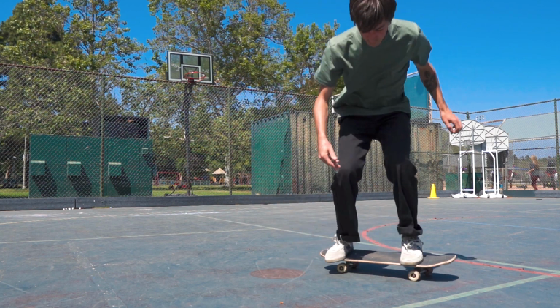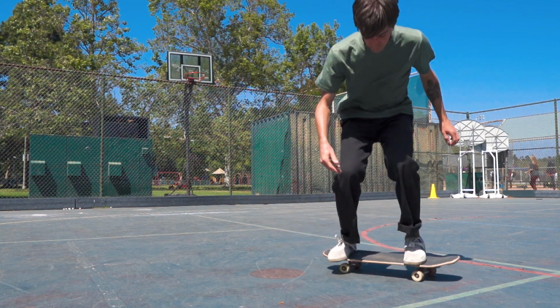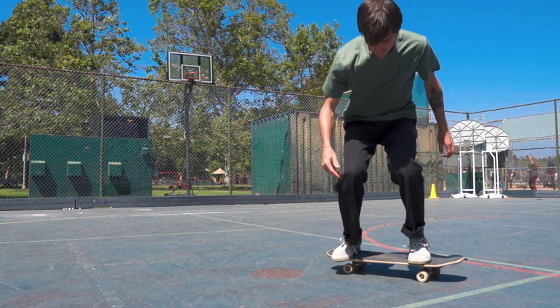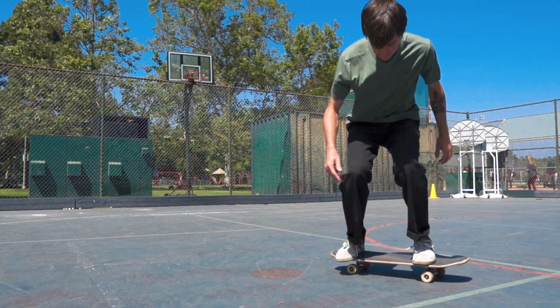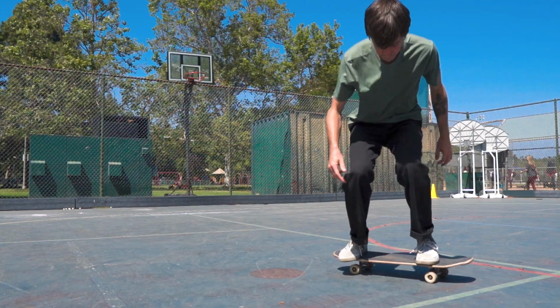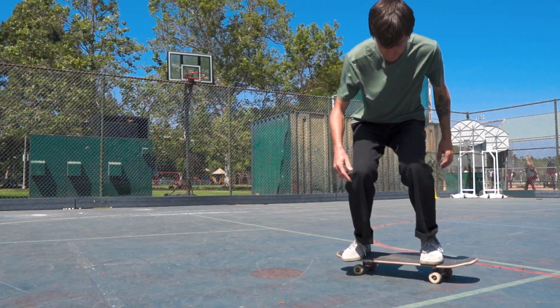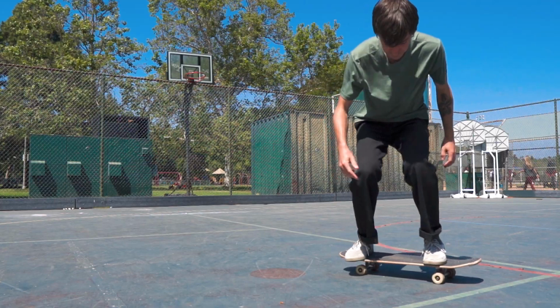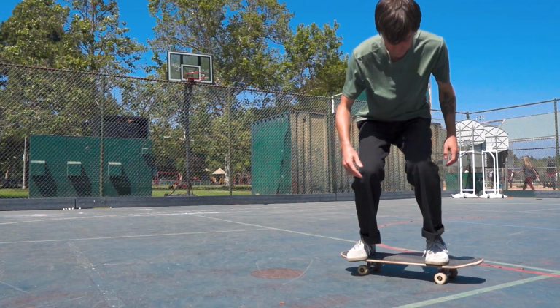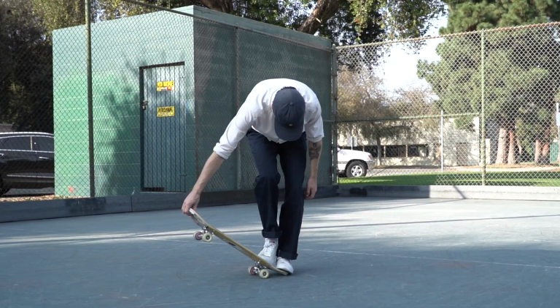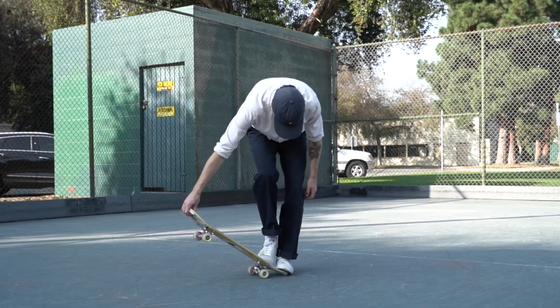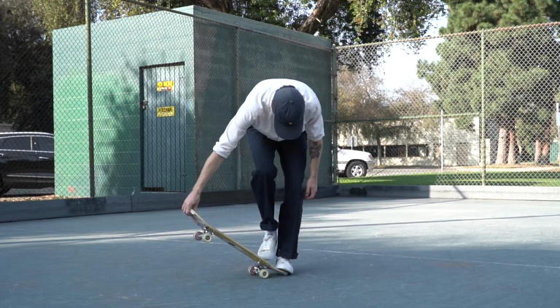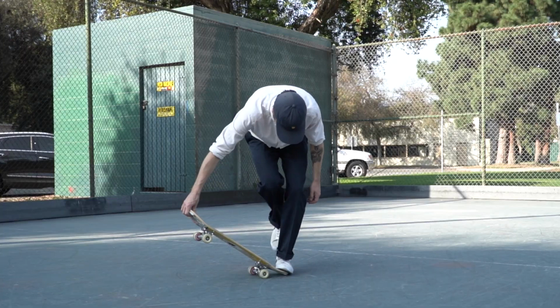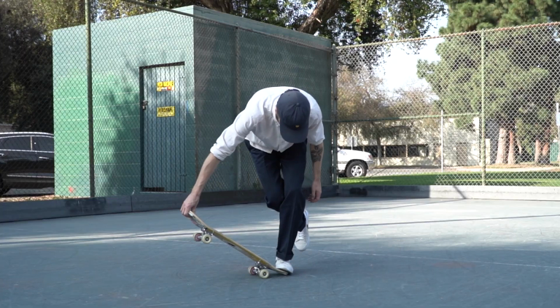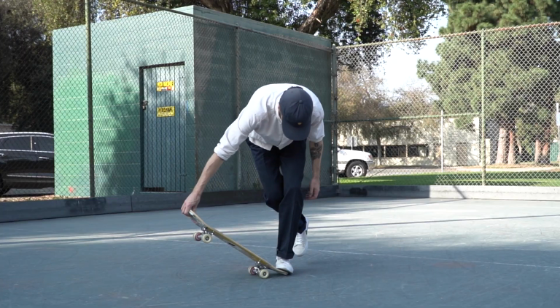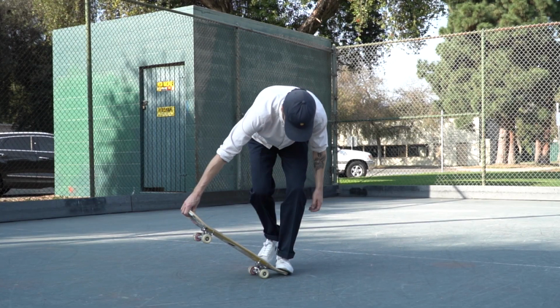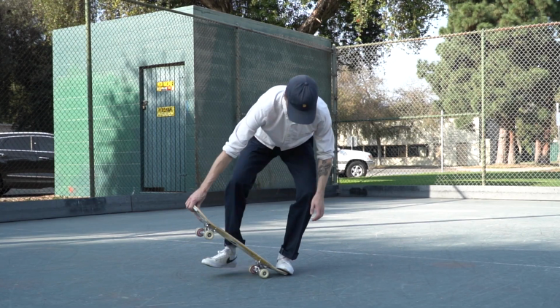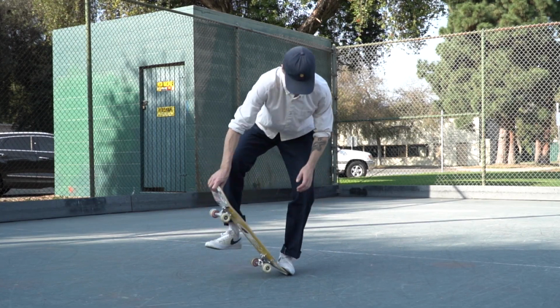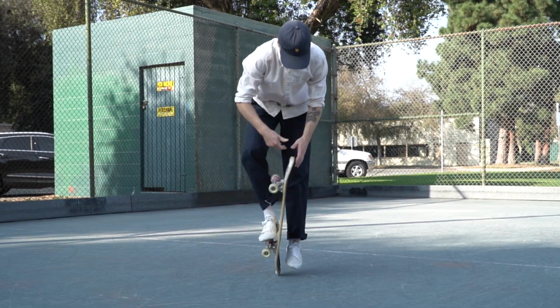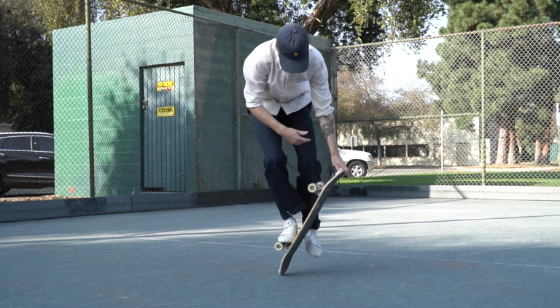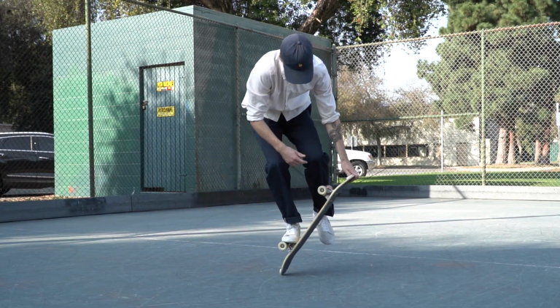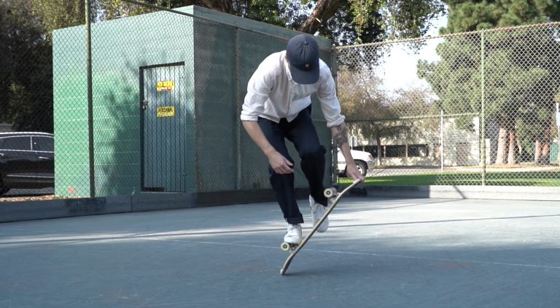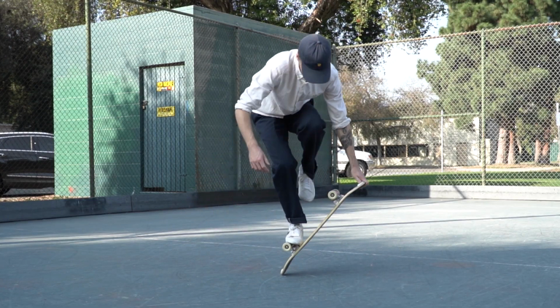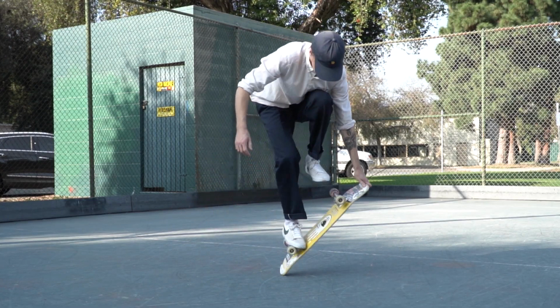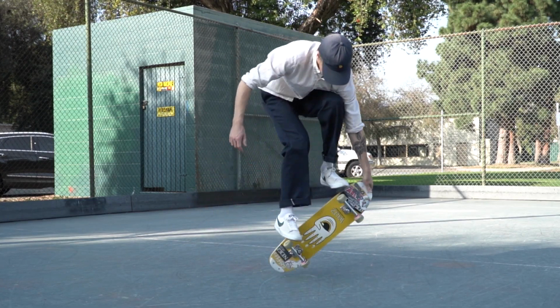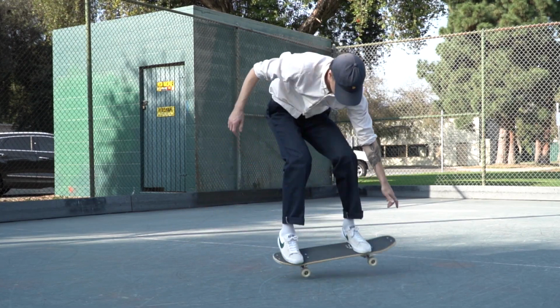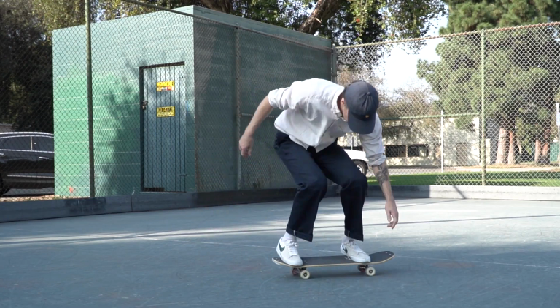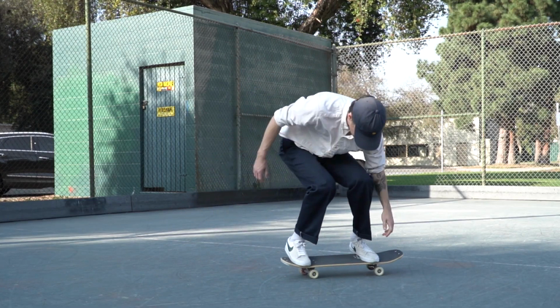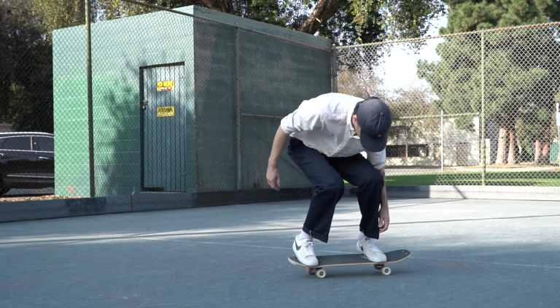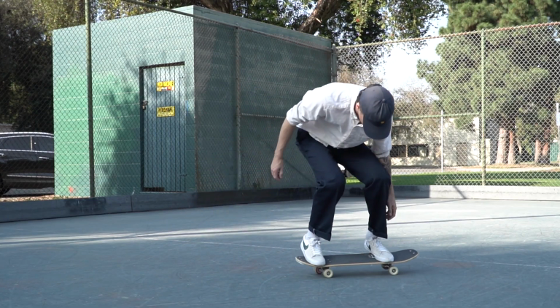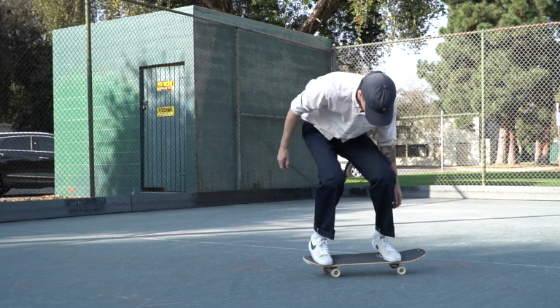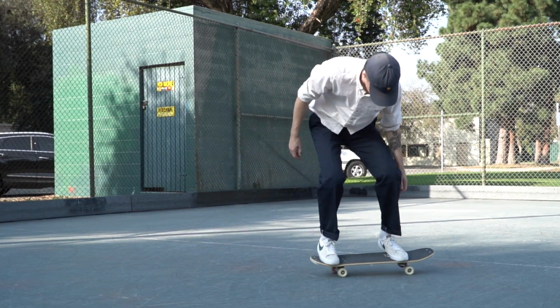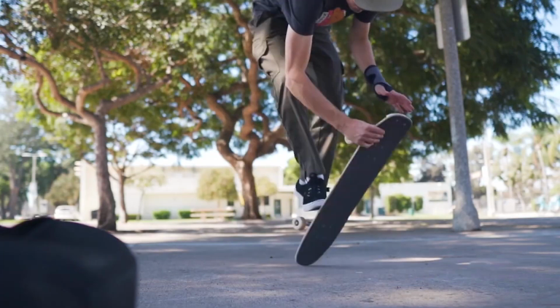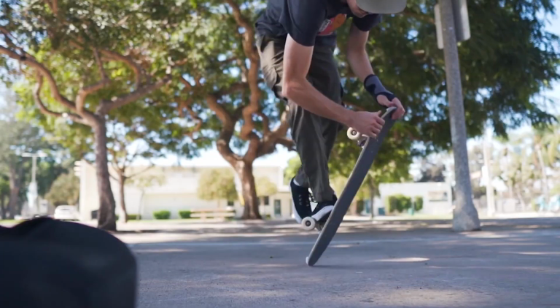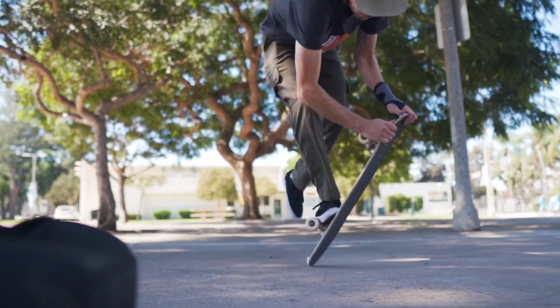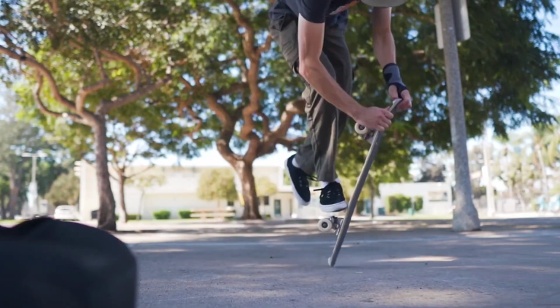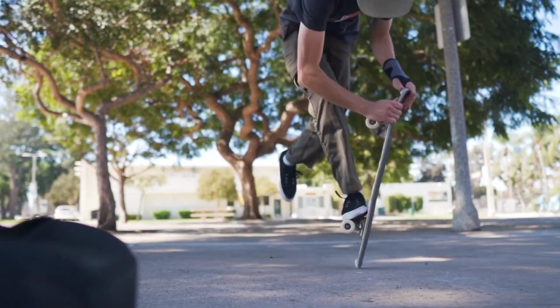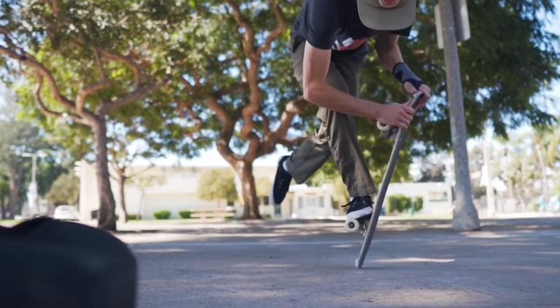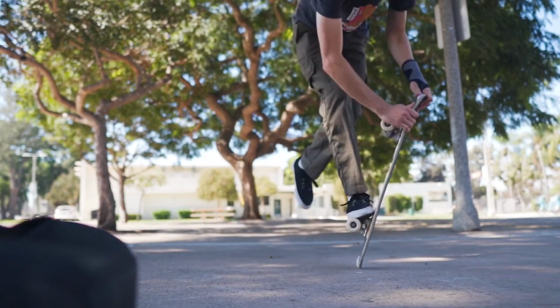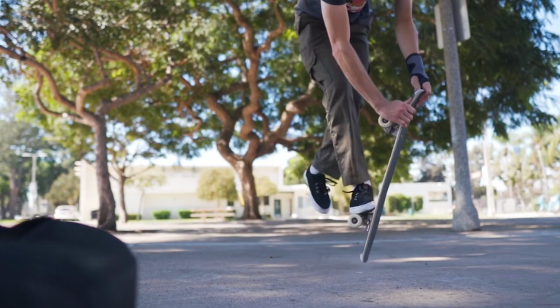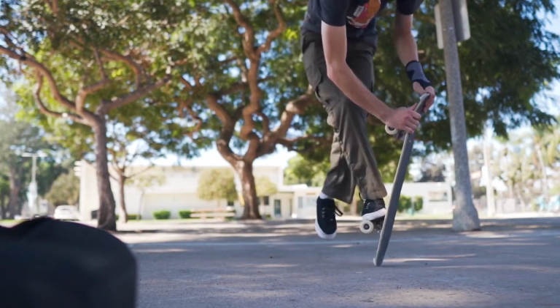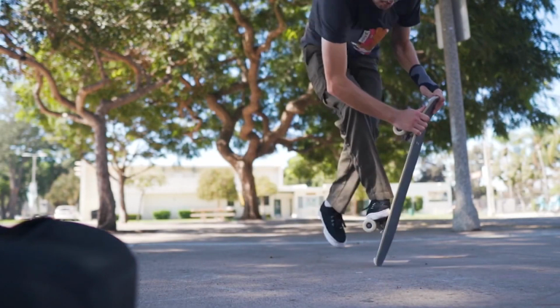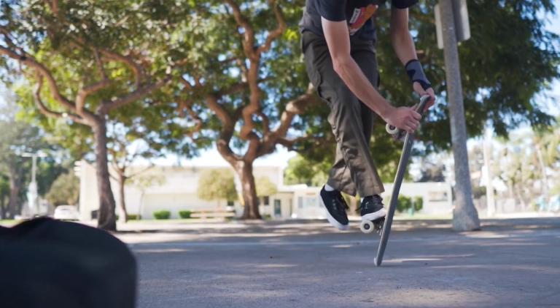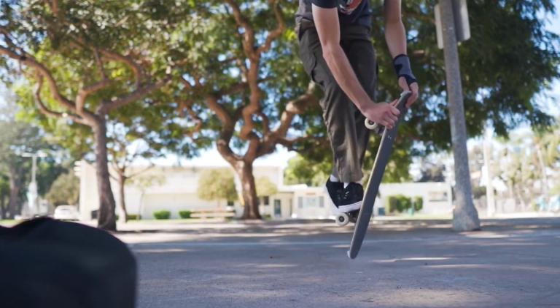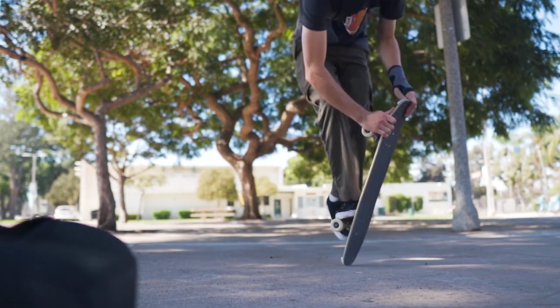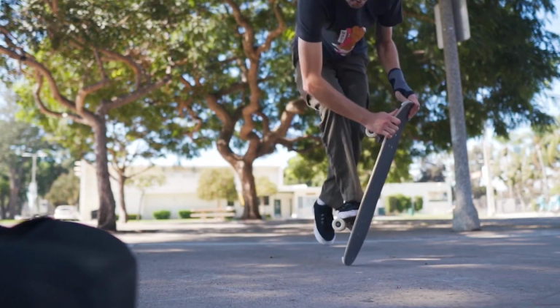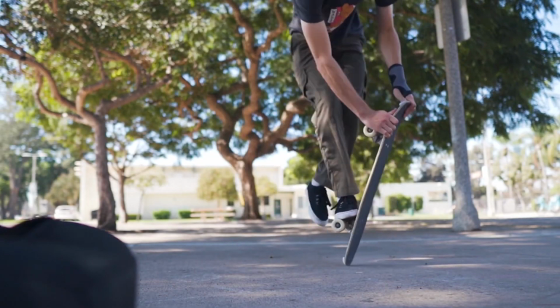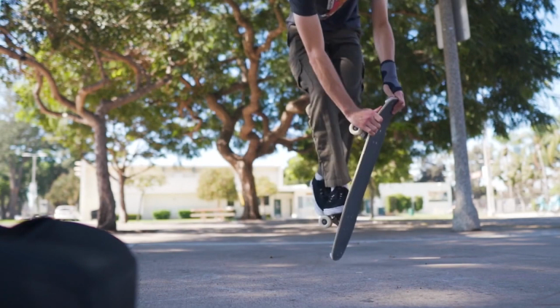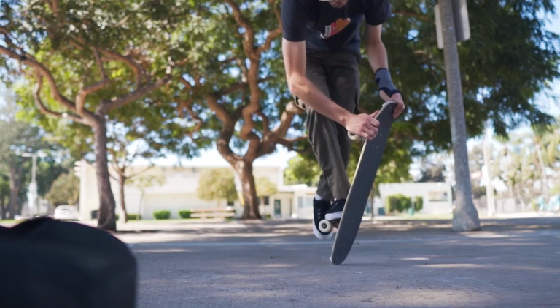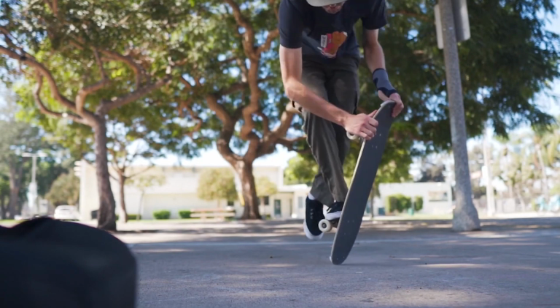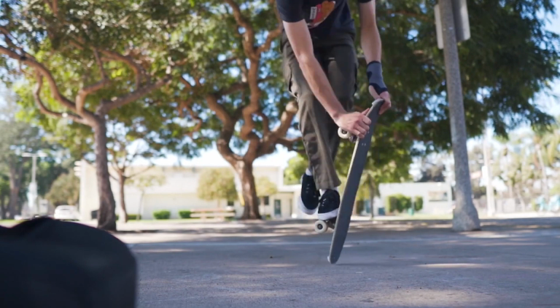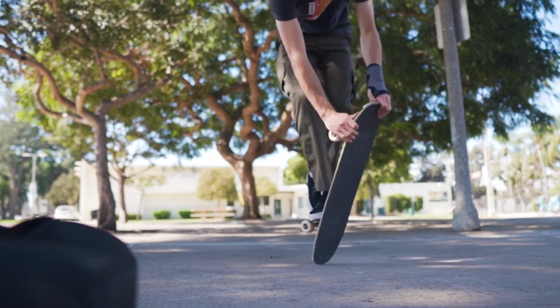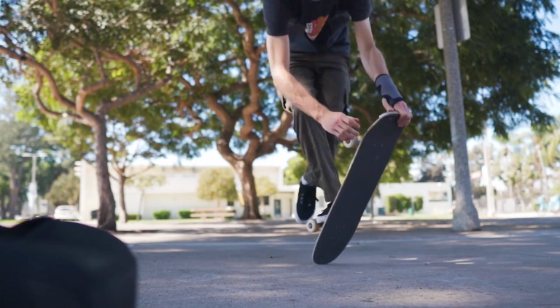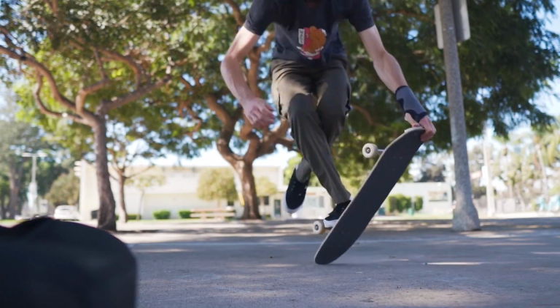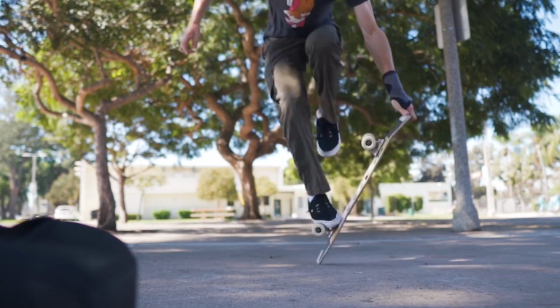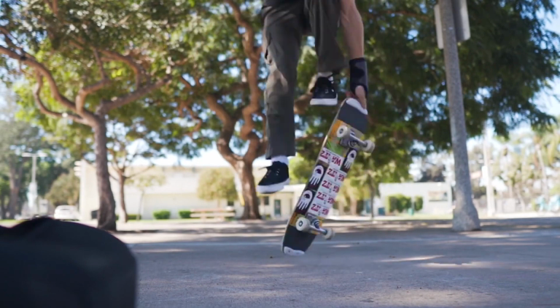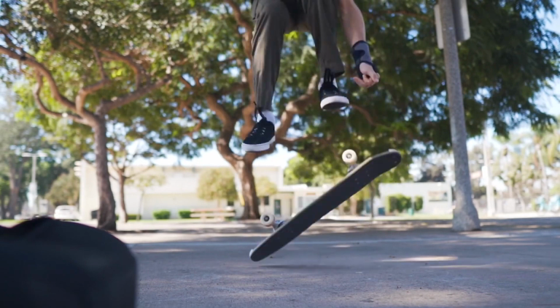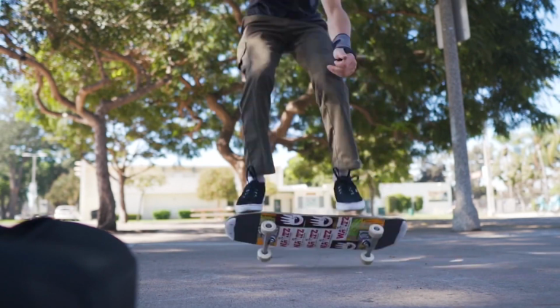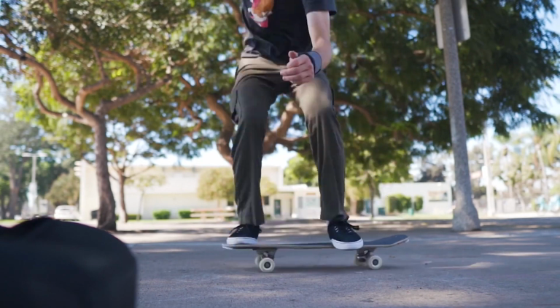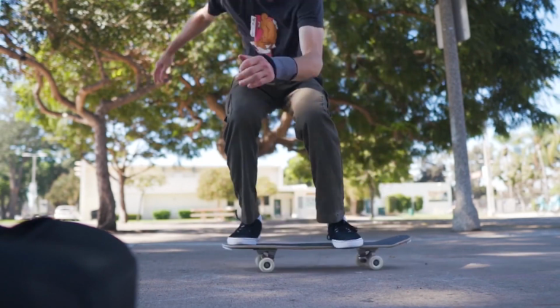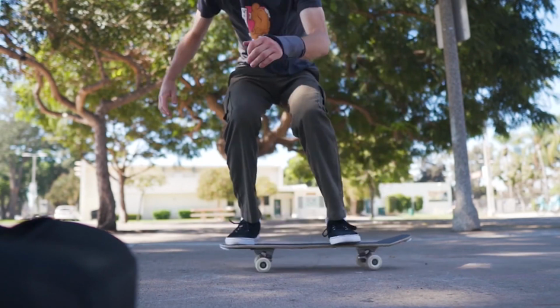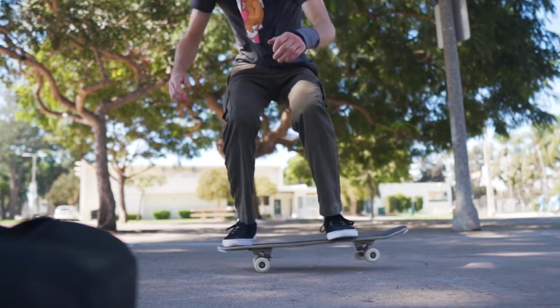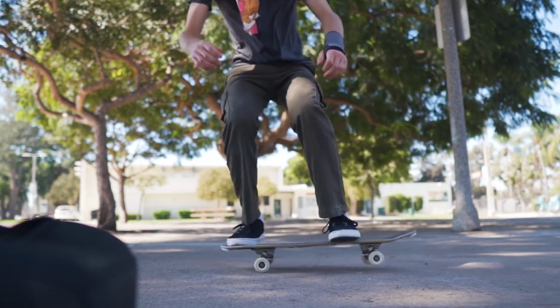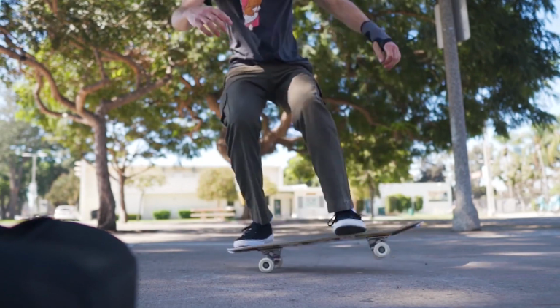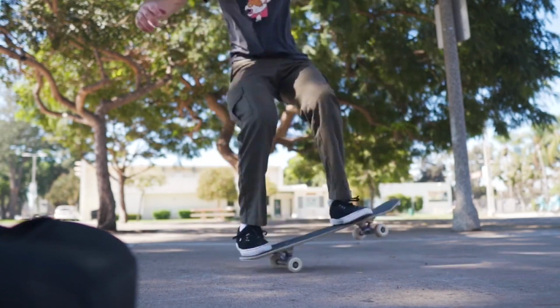Before learning the carousel, it's super important that you're comfortable with truck stands, pogos, and comfortable flipping out of truck stand.